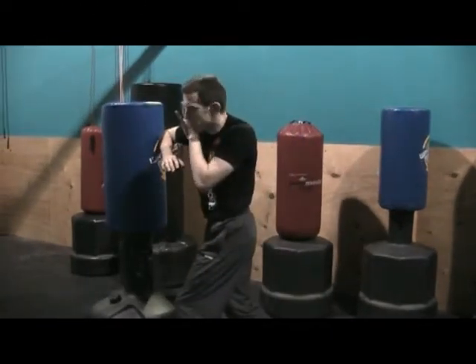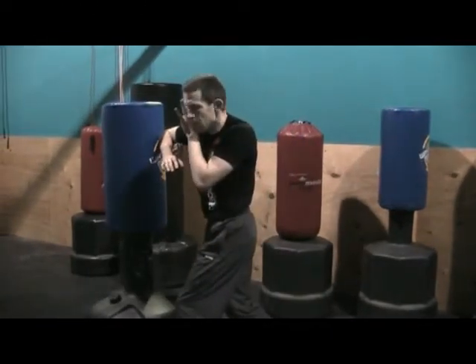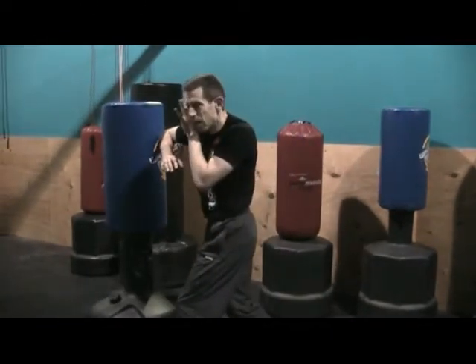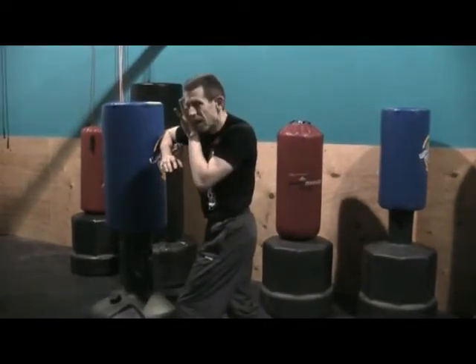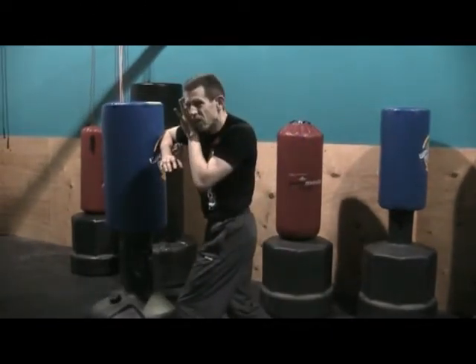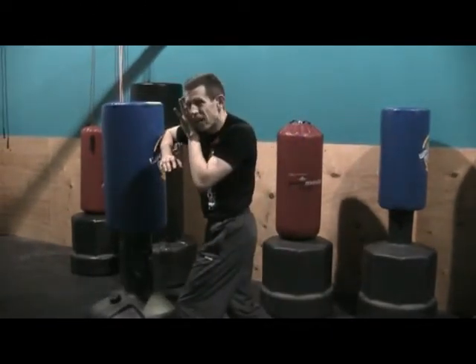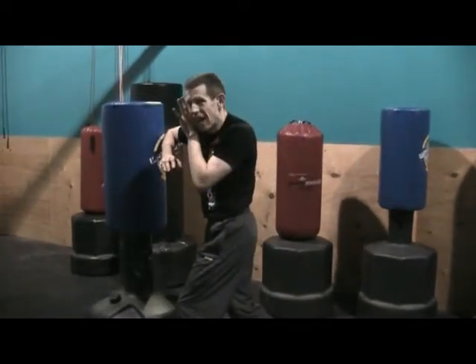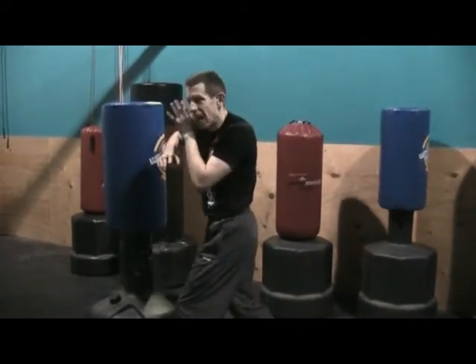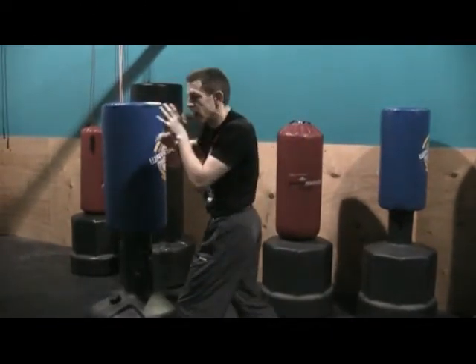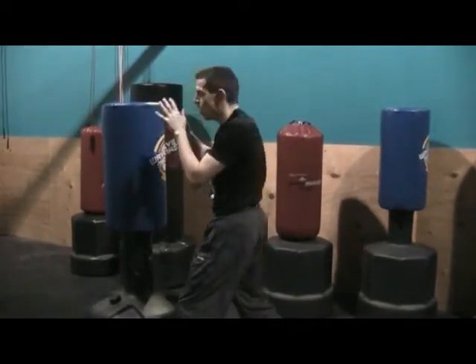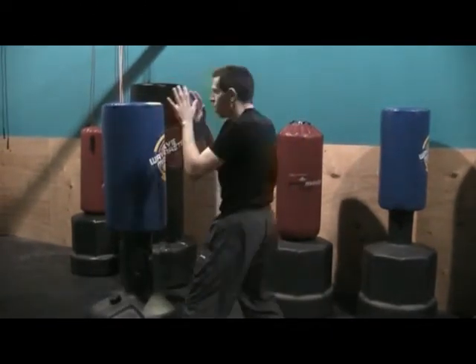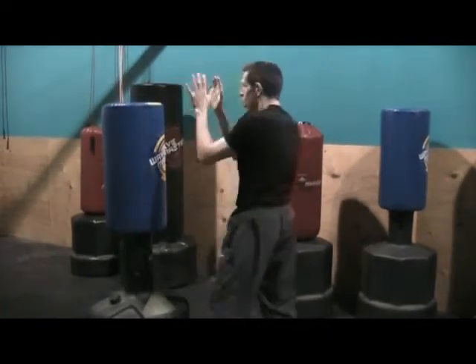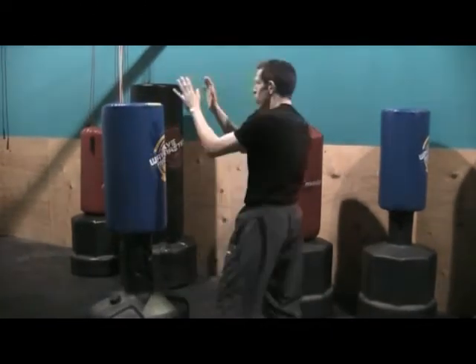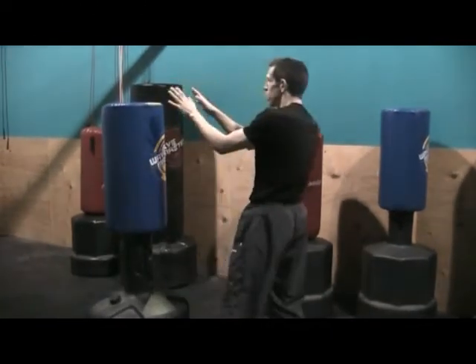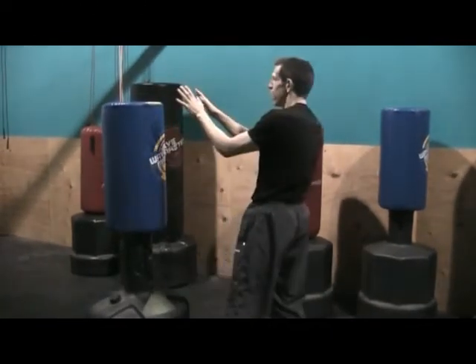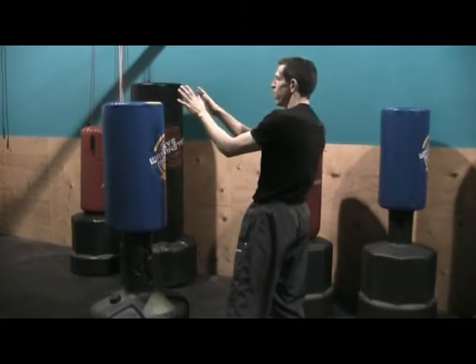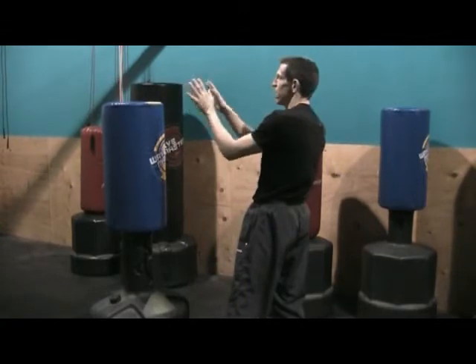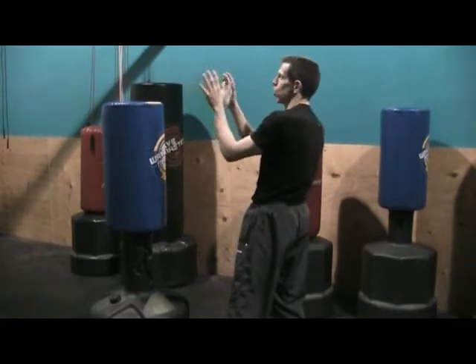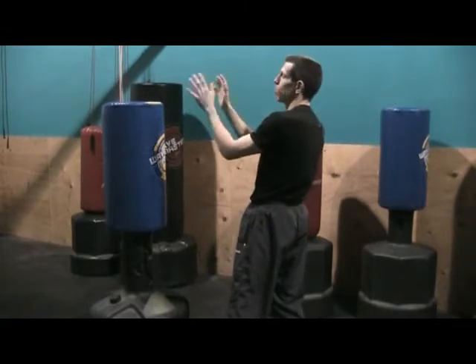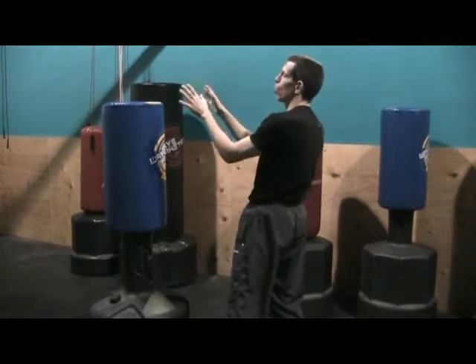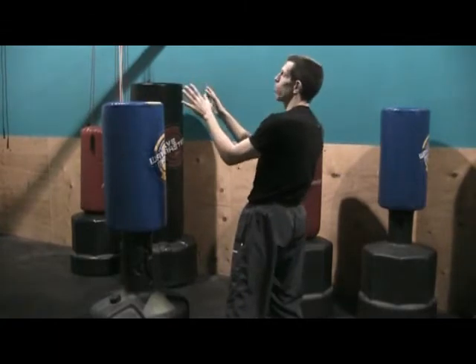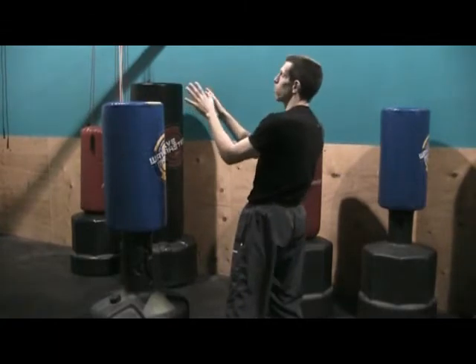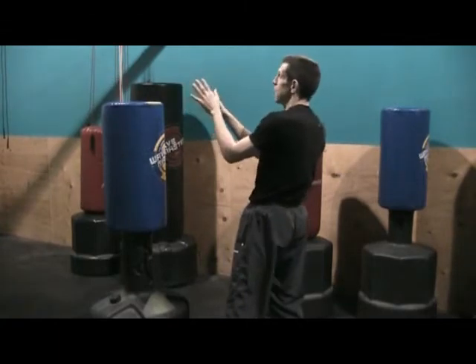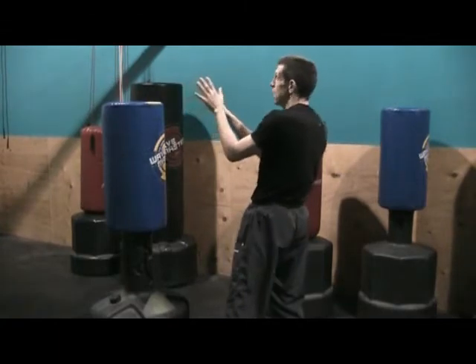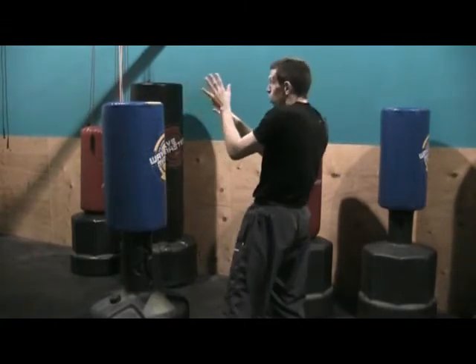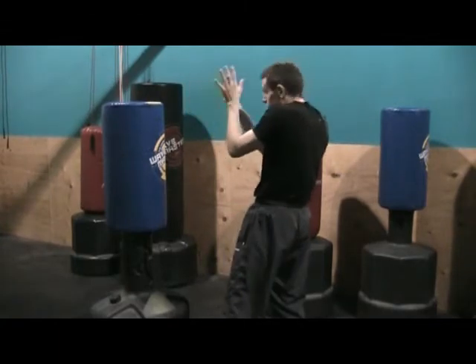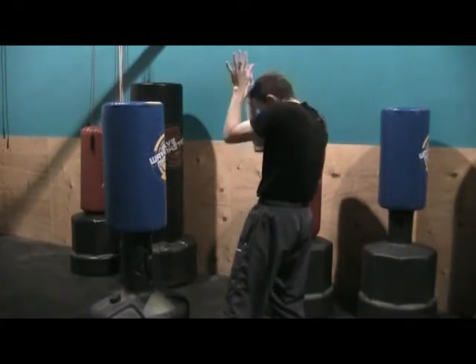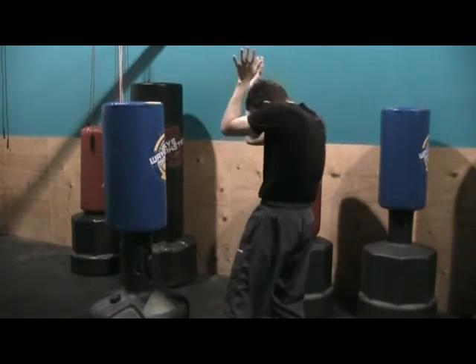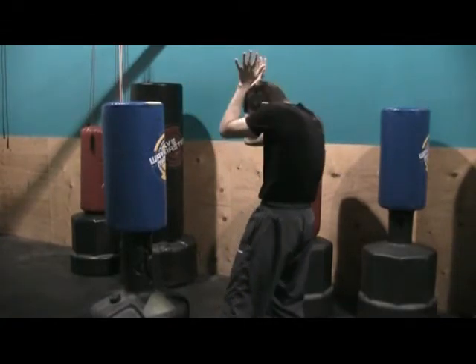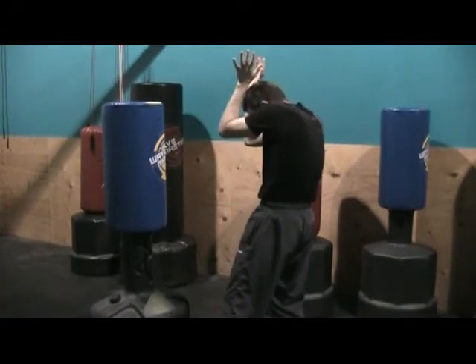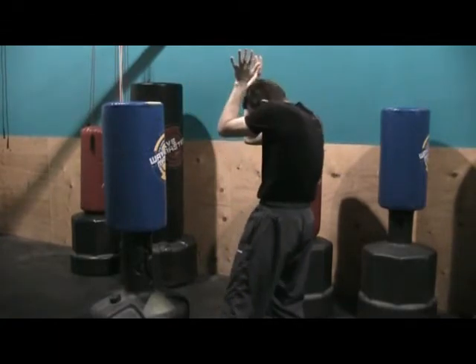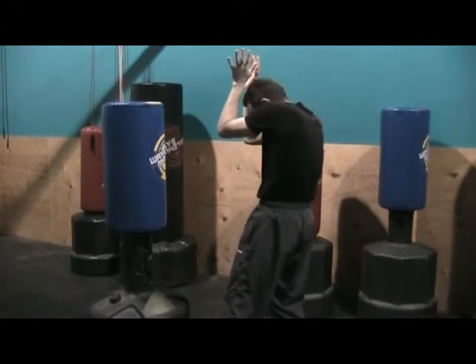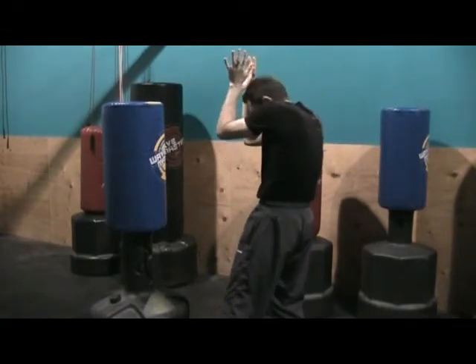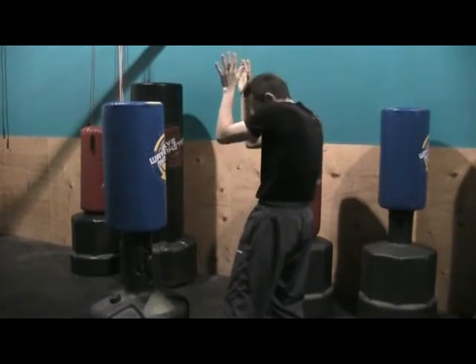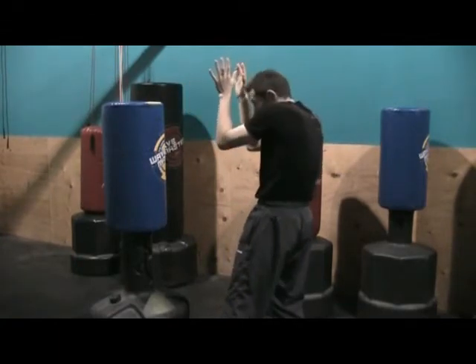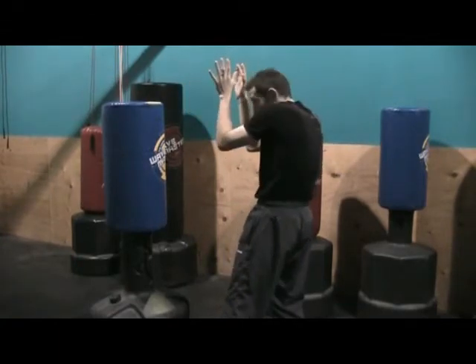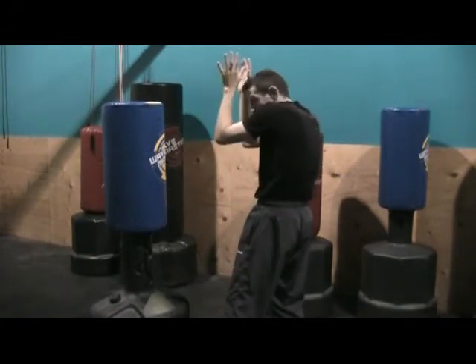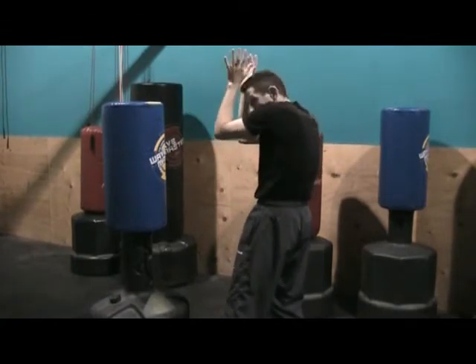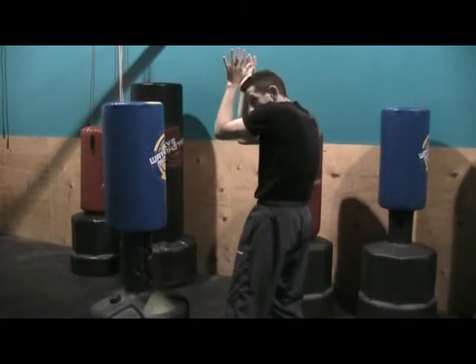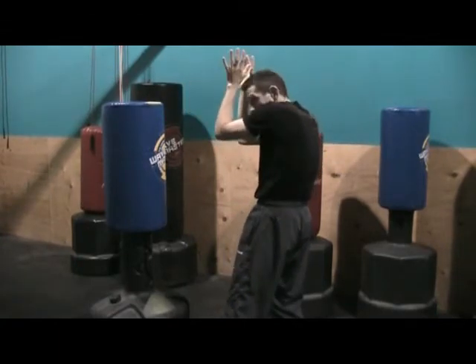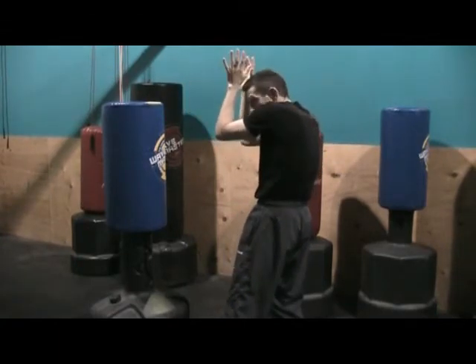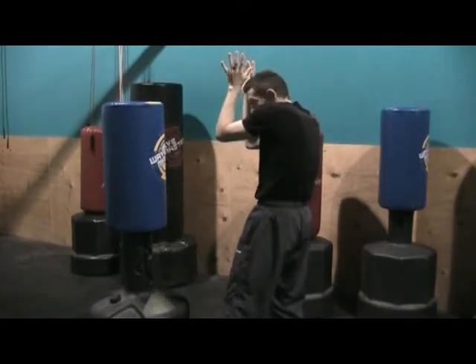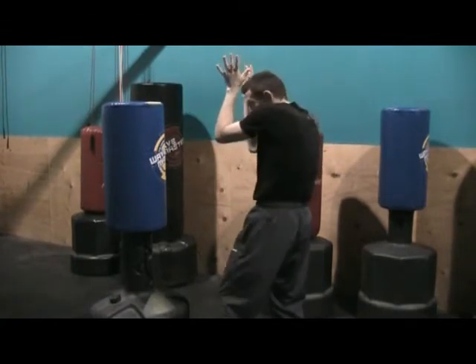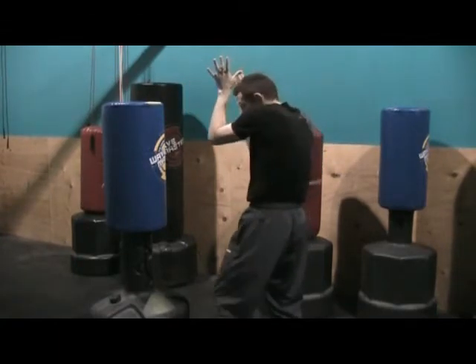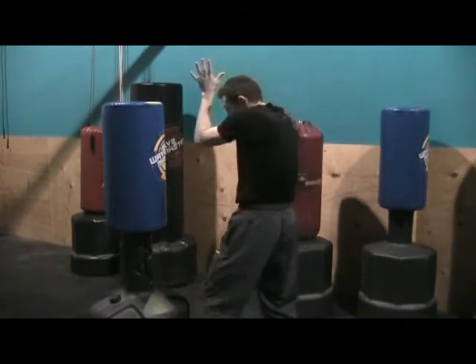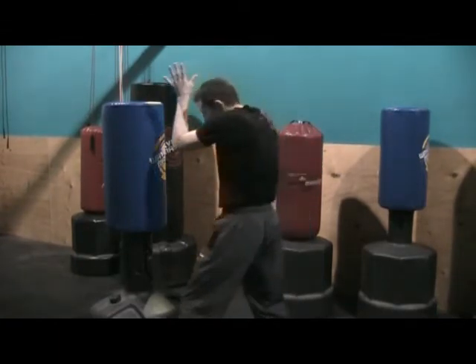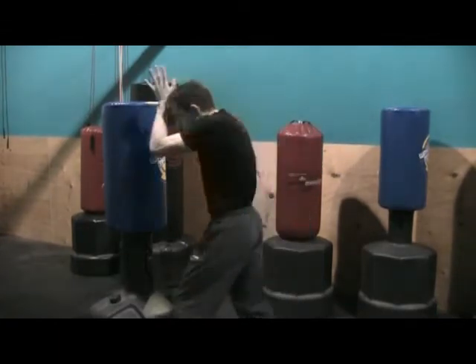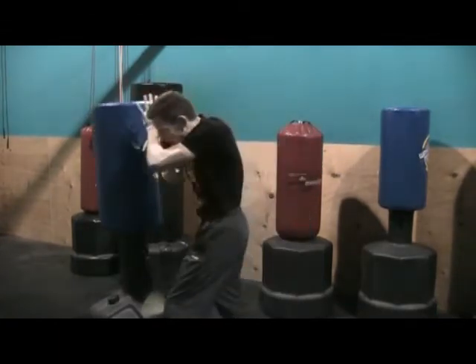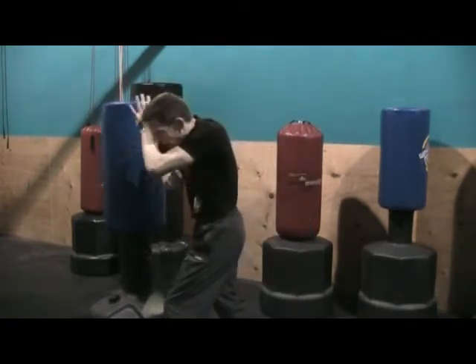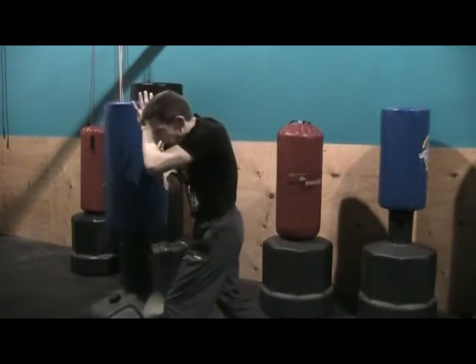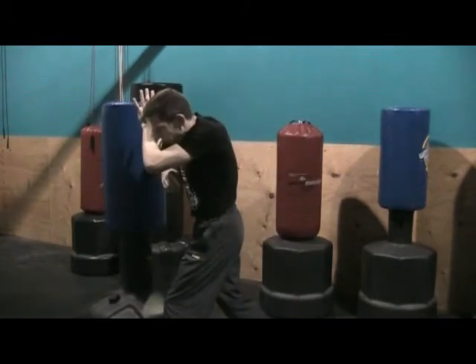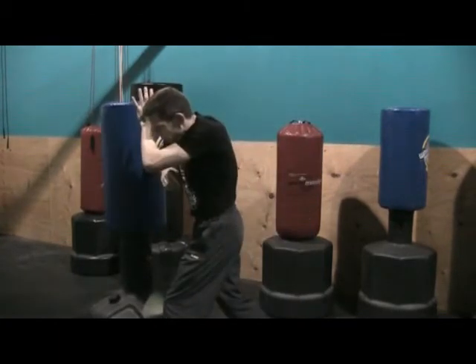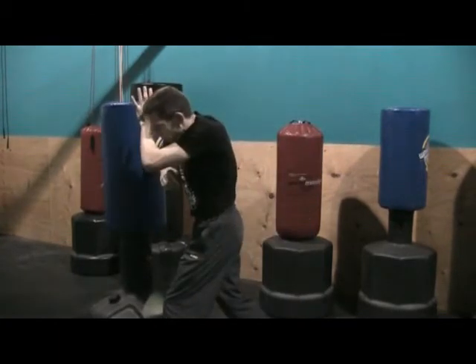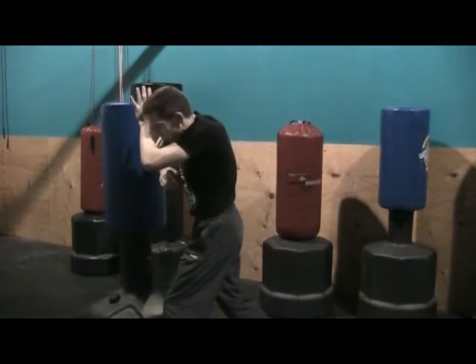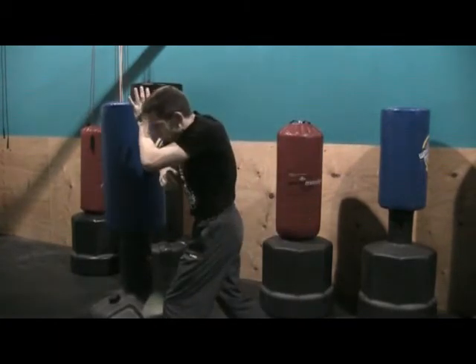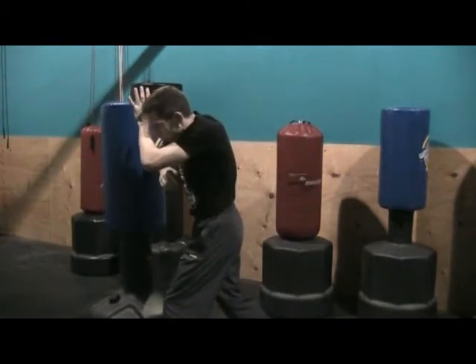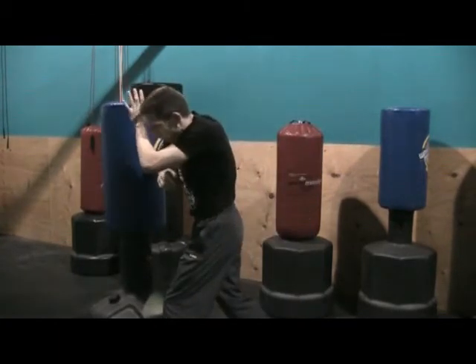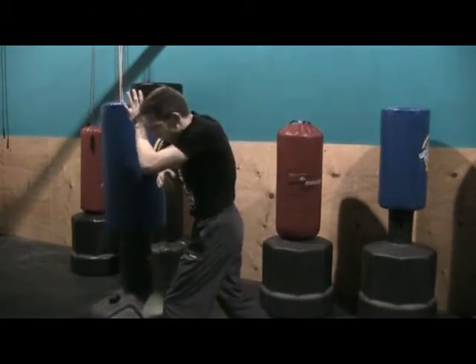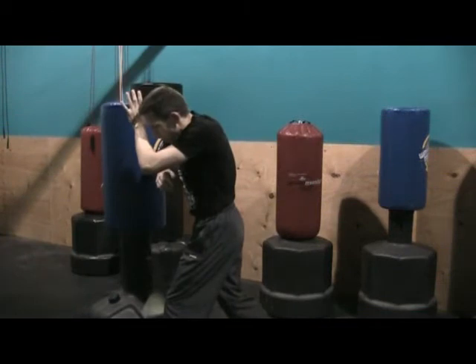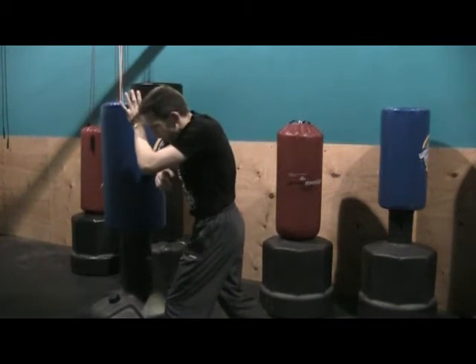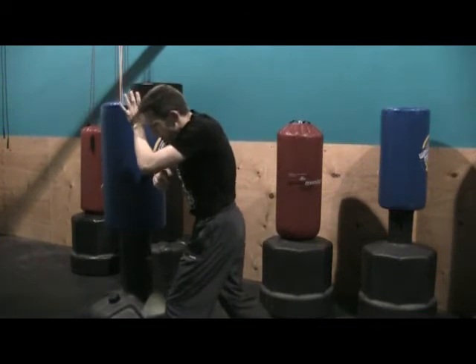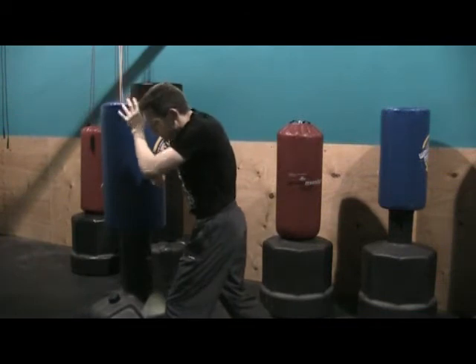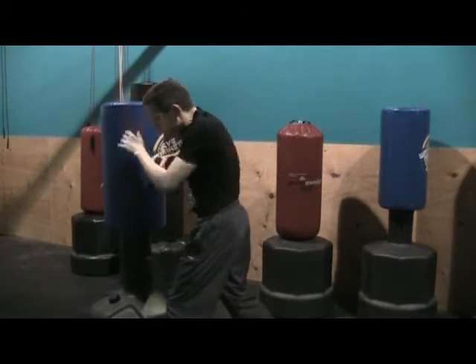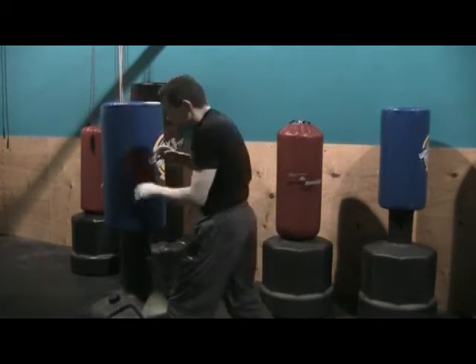Notice how my other hand covers my face. So from here, I go into that fully coiled position and drive forward.